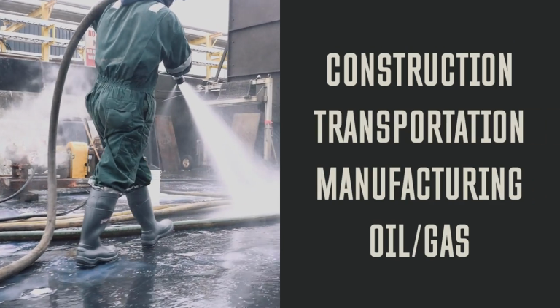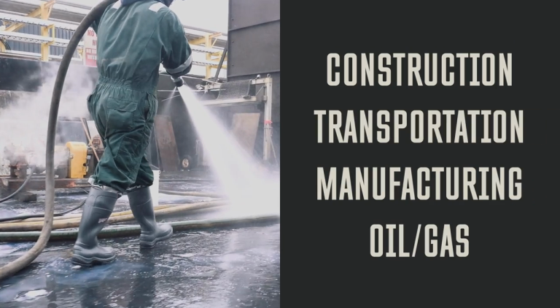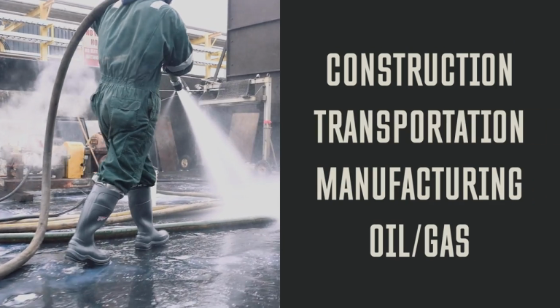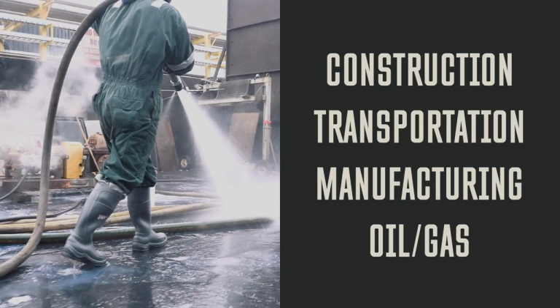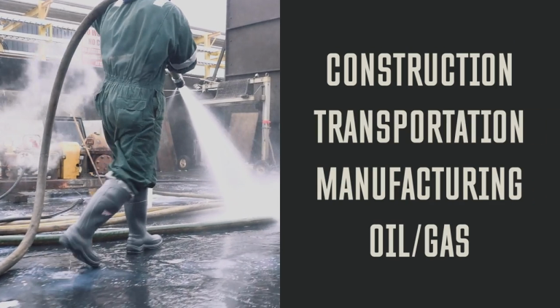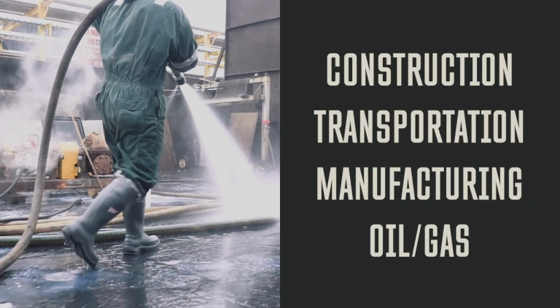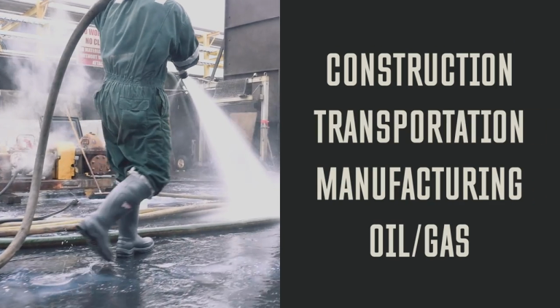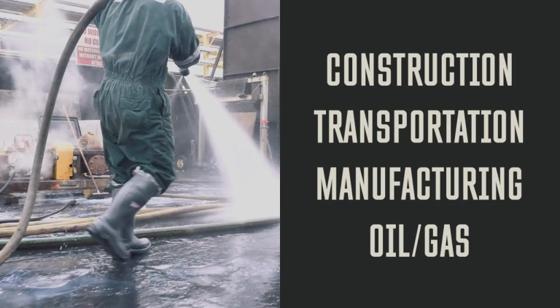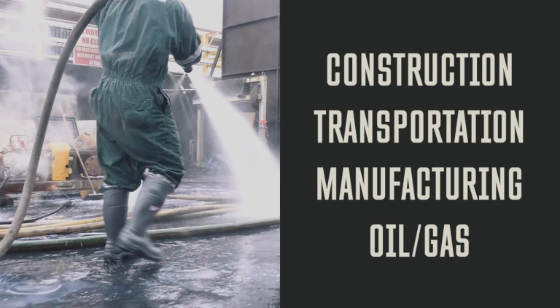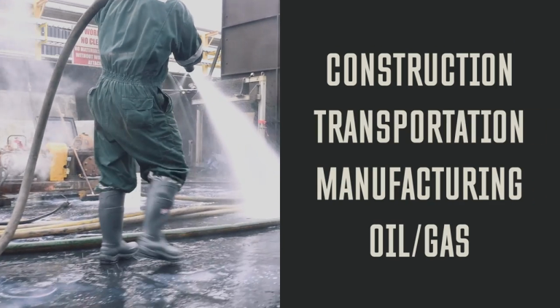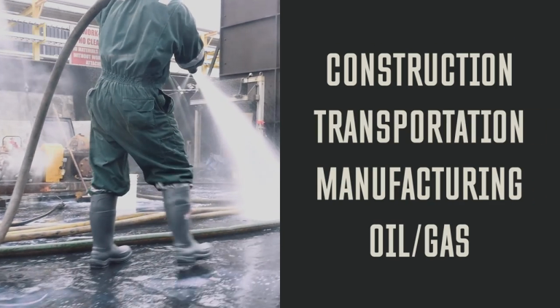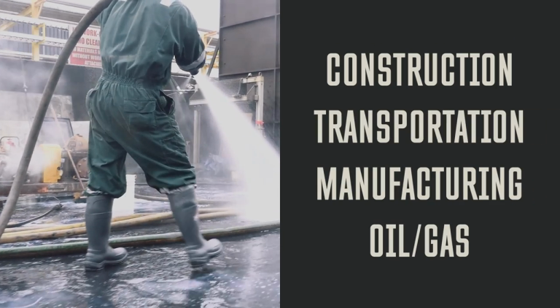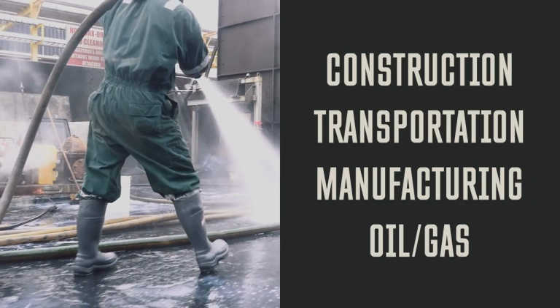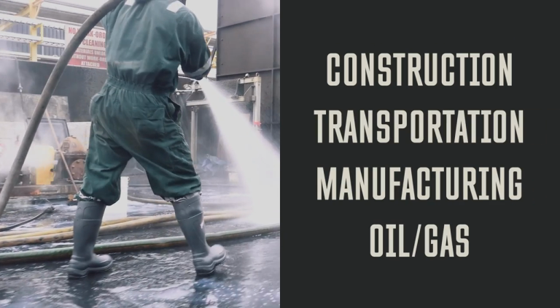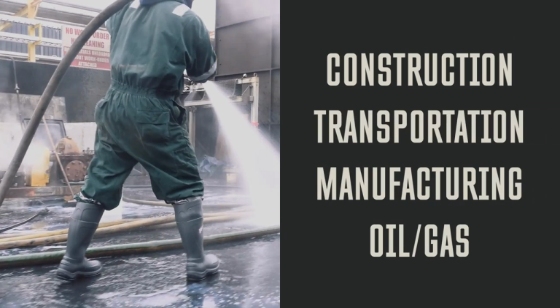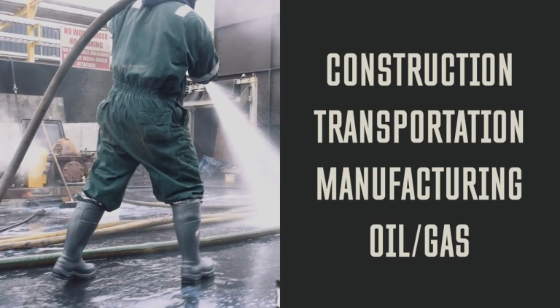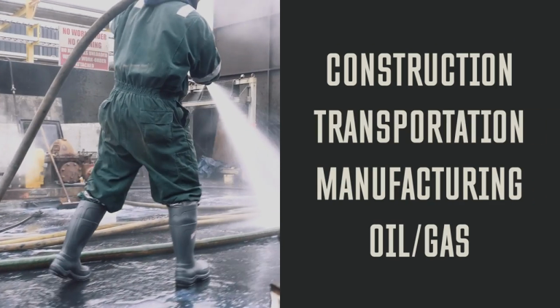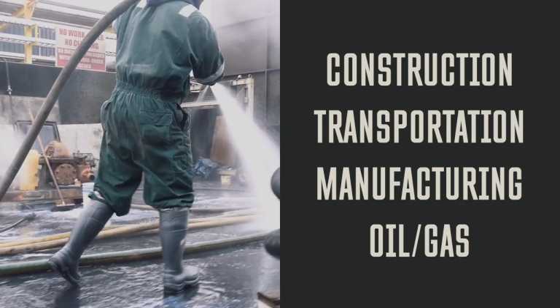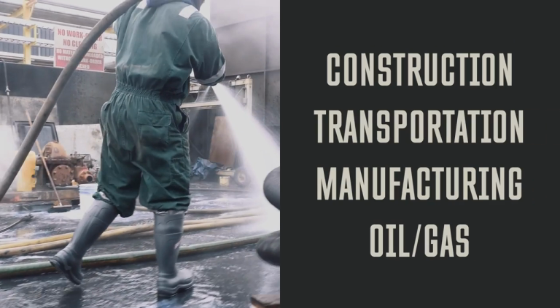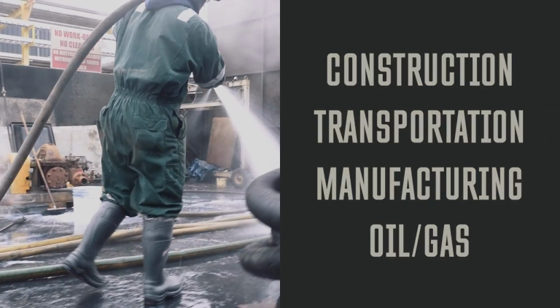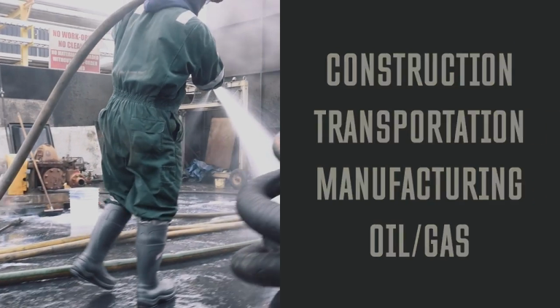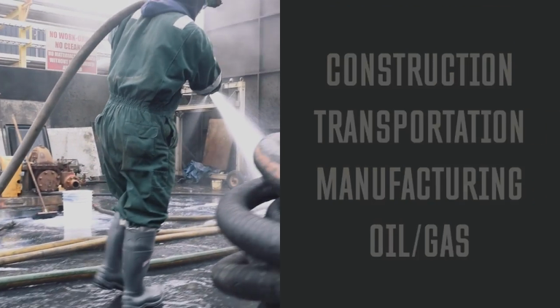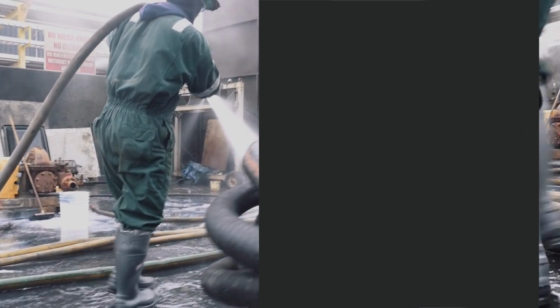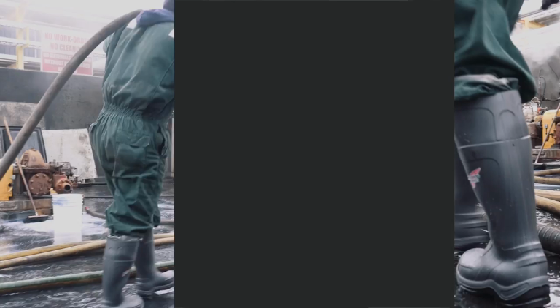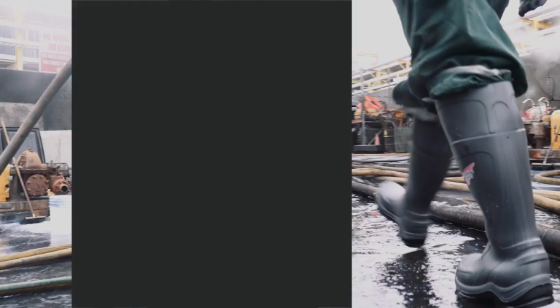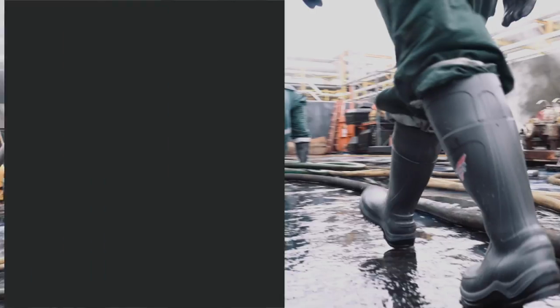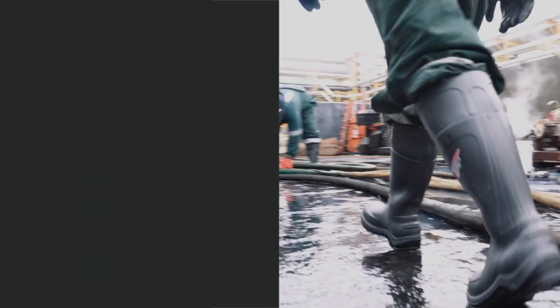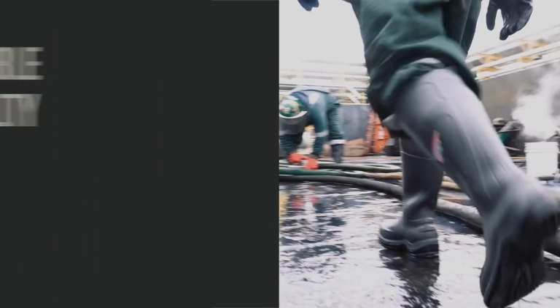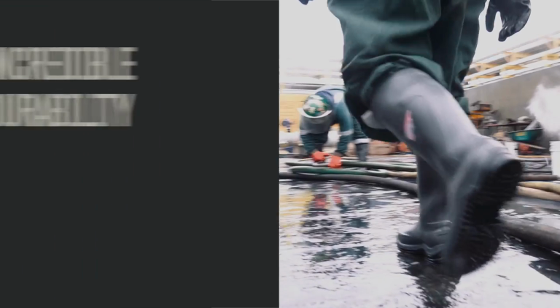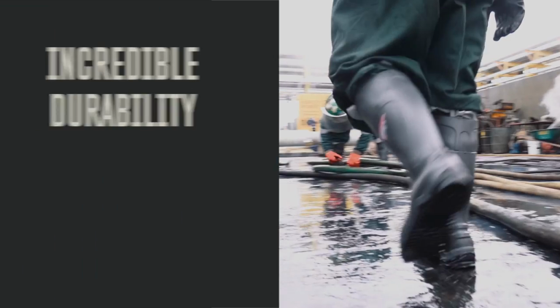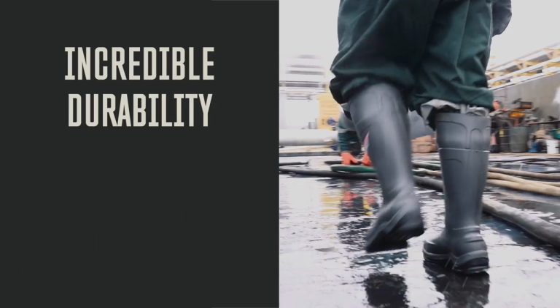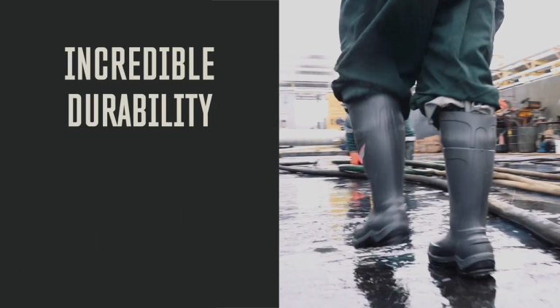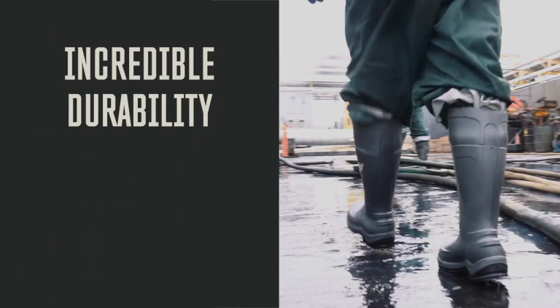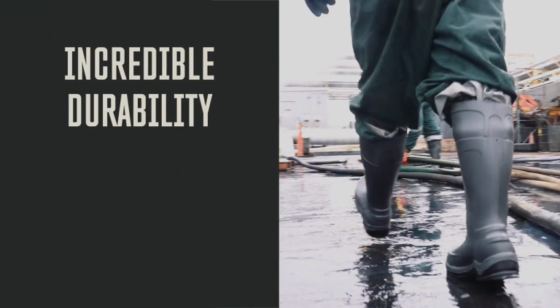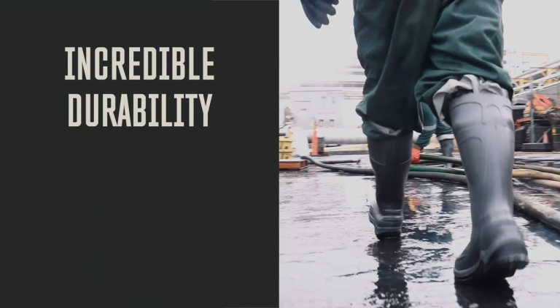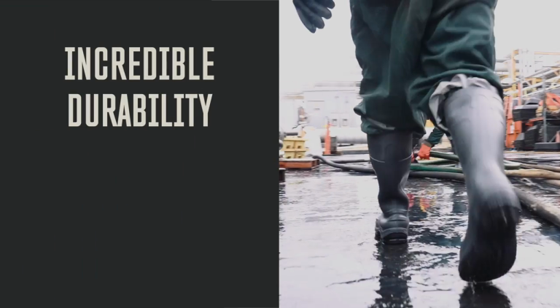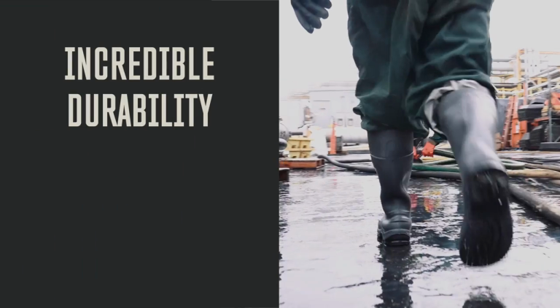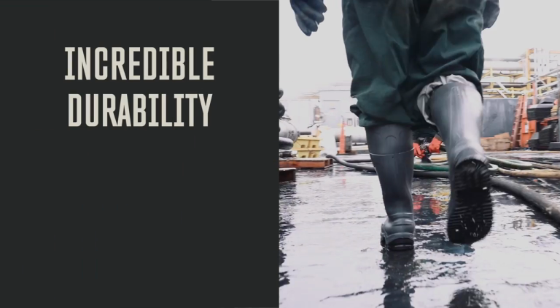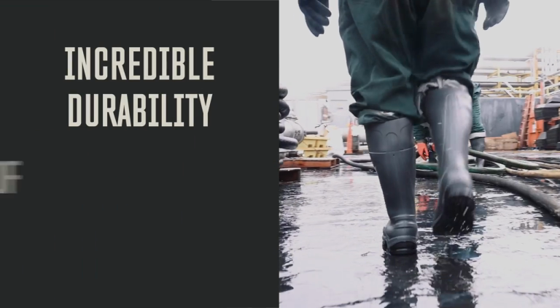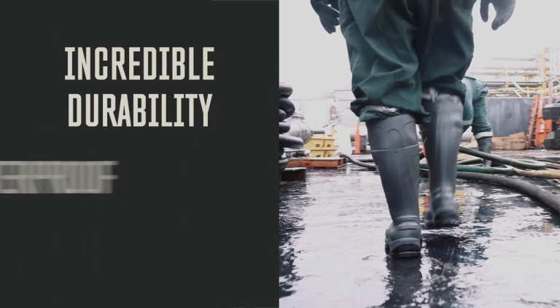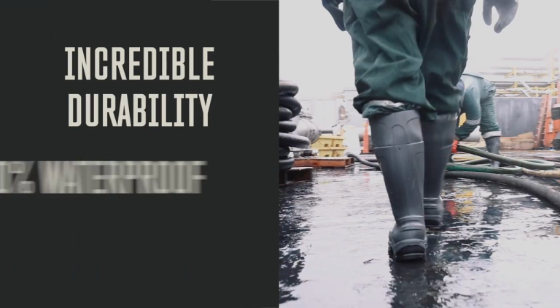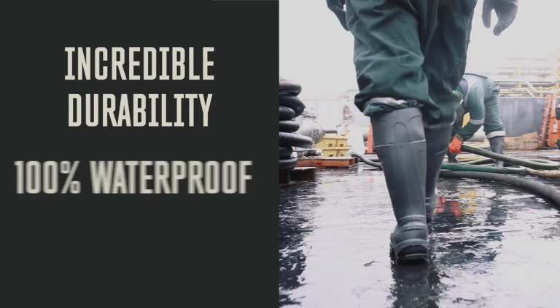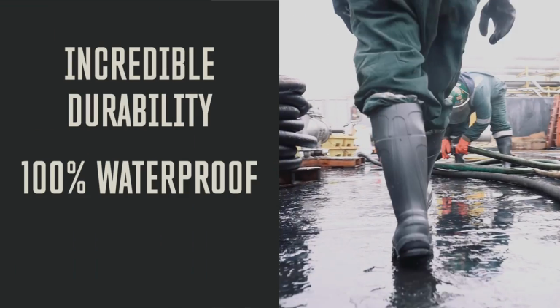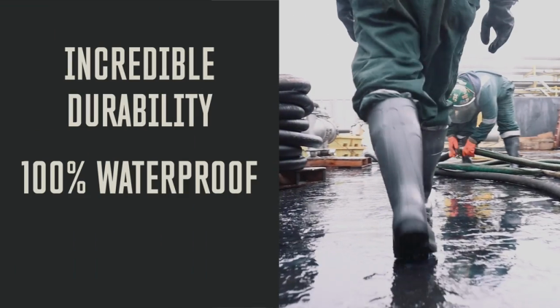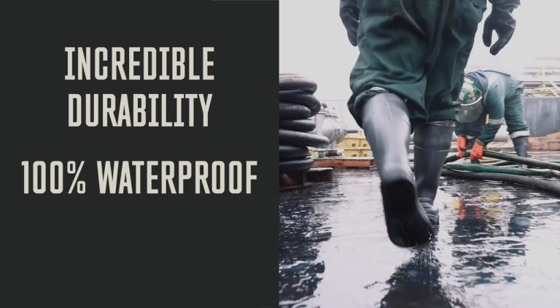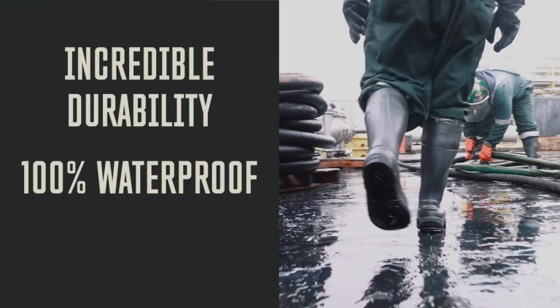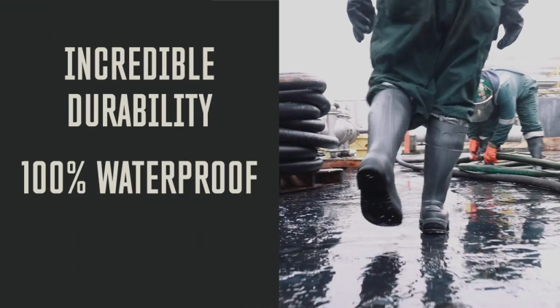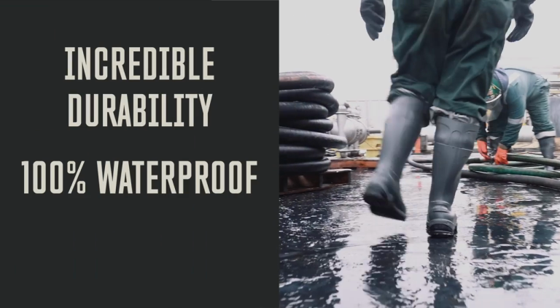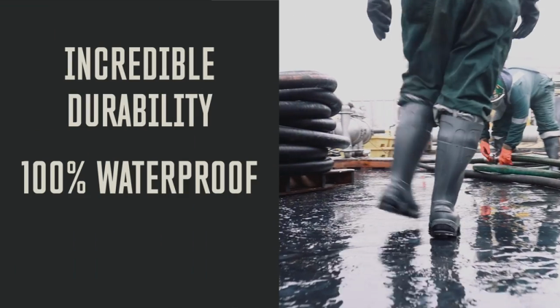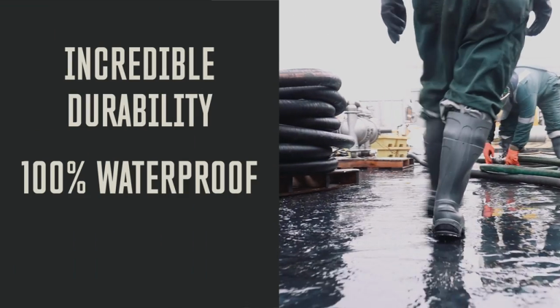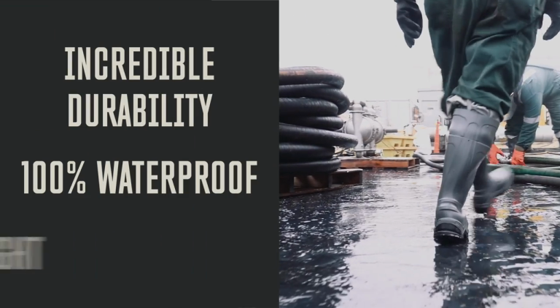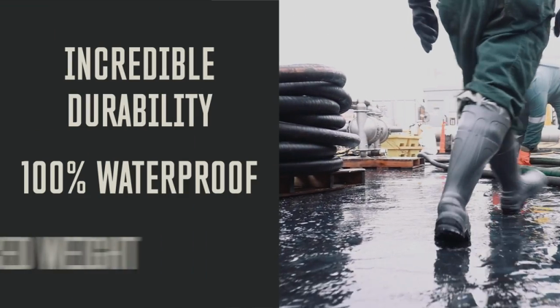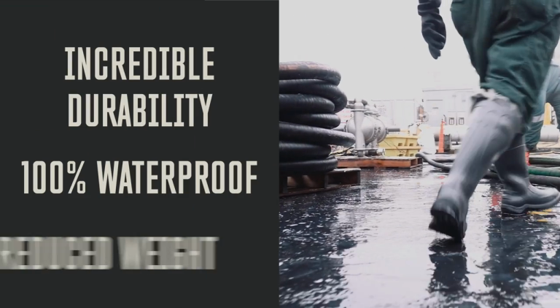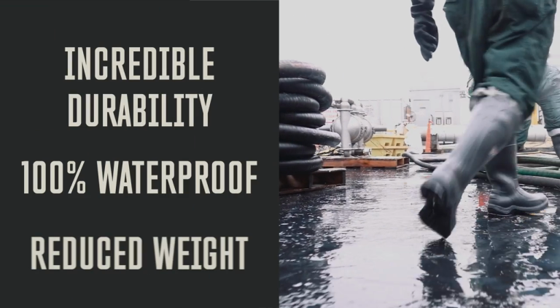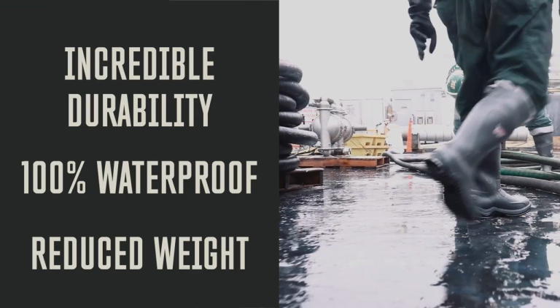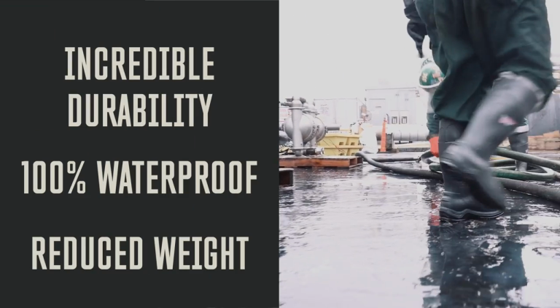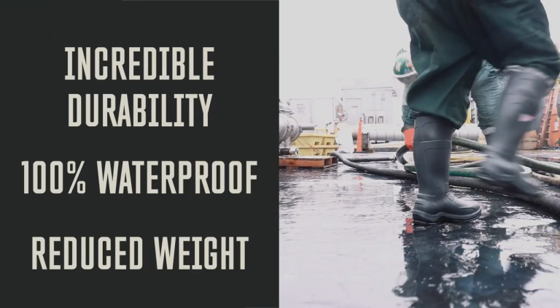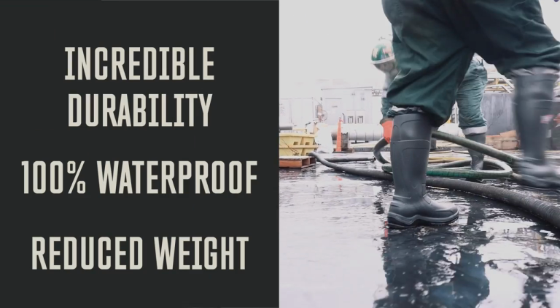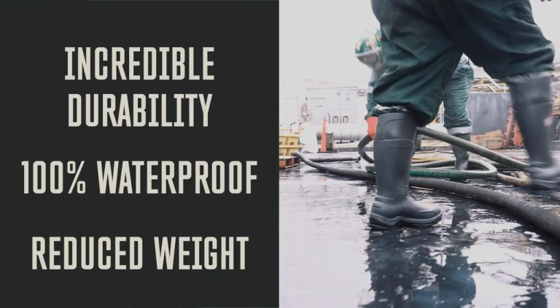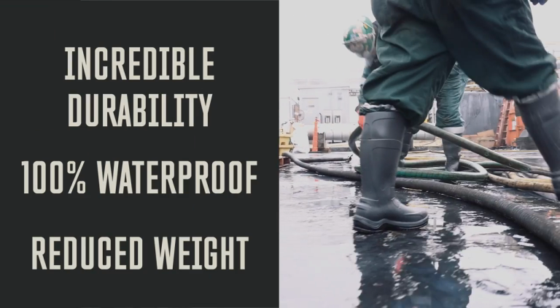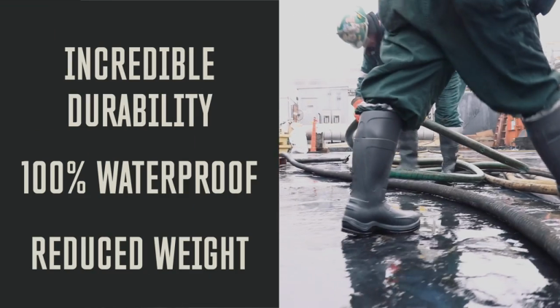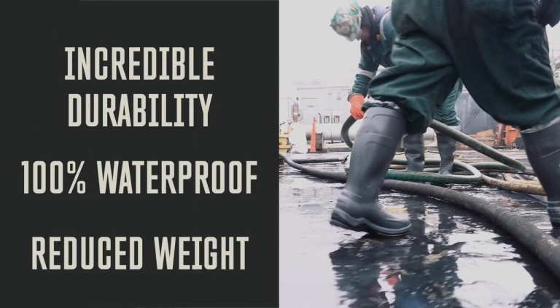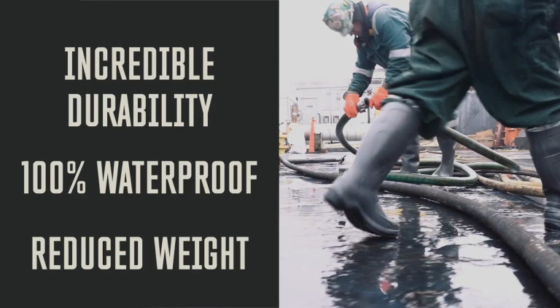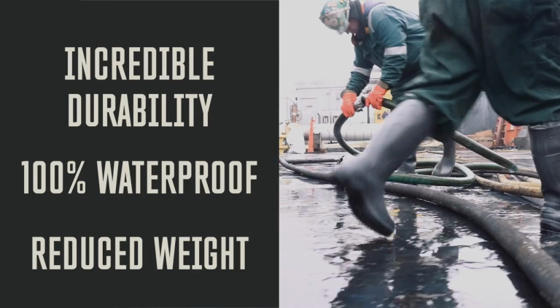Some of the benefits of injected polyurethane are incredible durability, 100% waterproofness, and reduced weight compared to rubber.